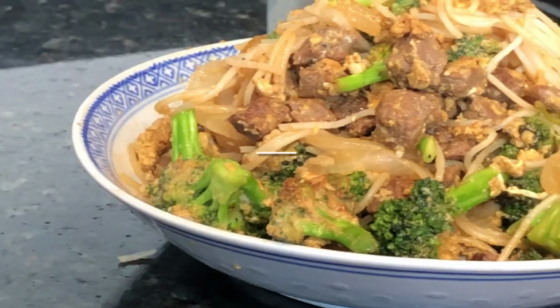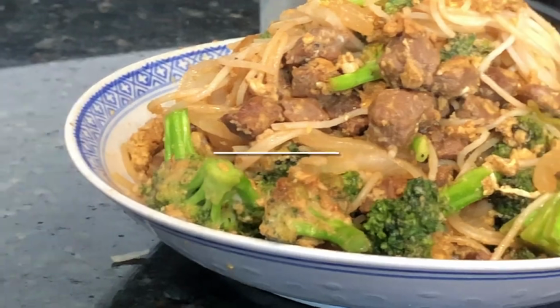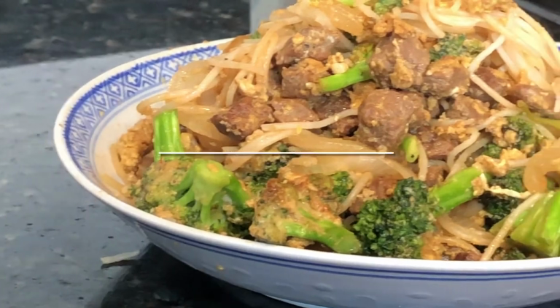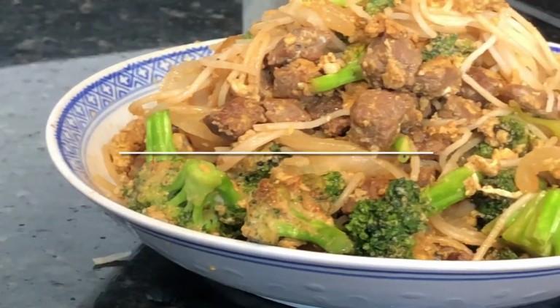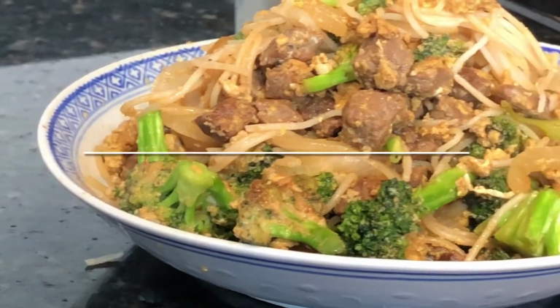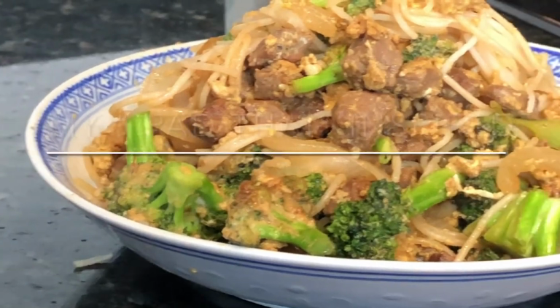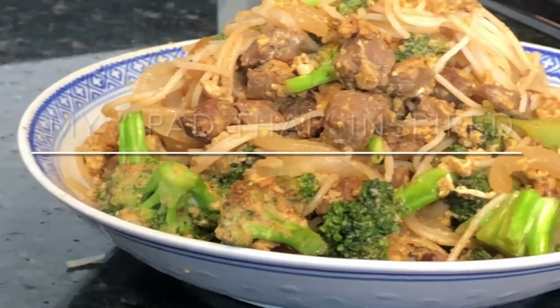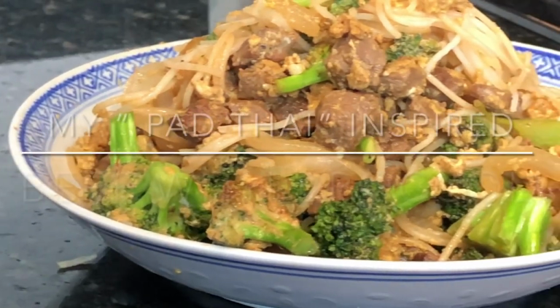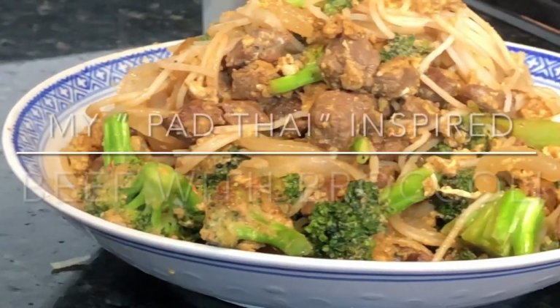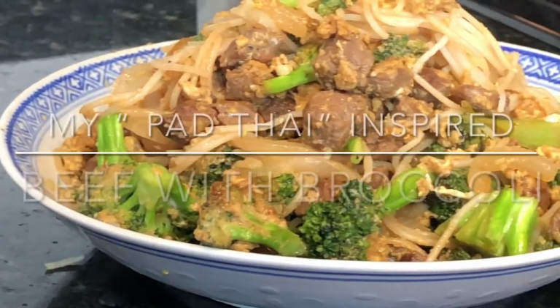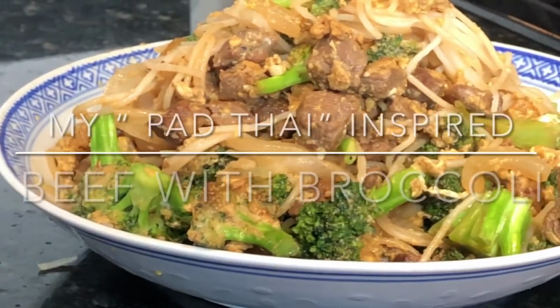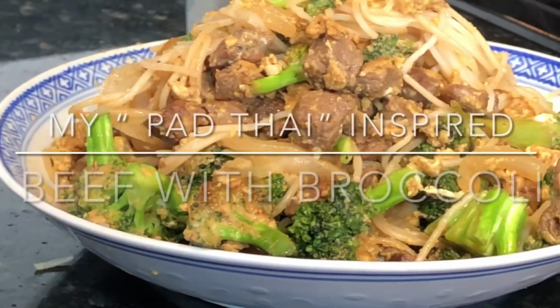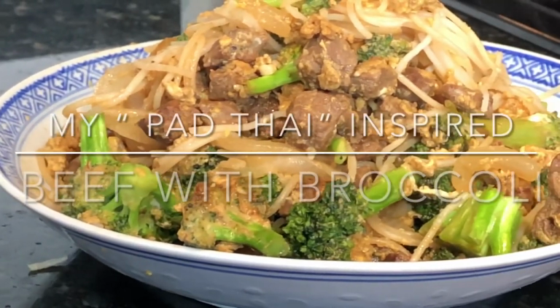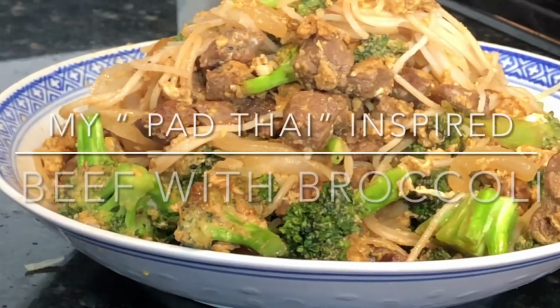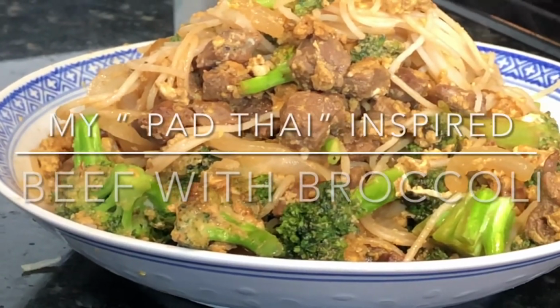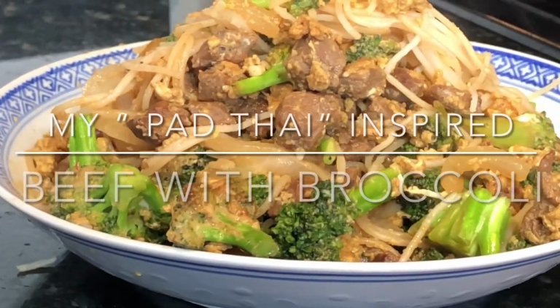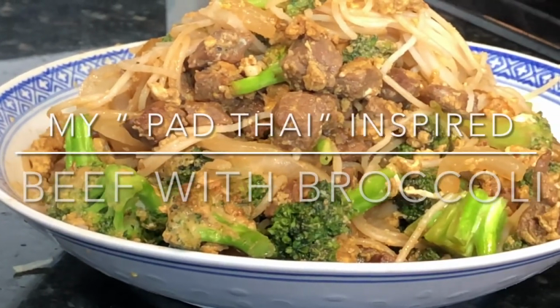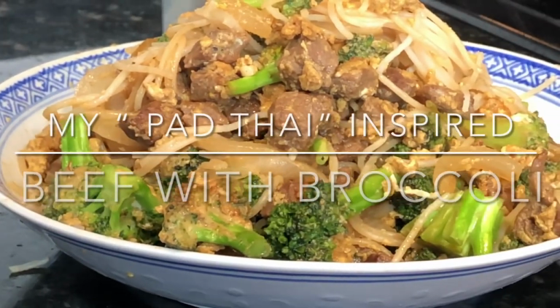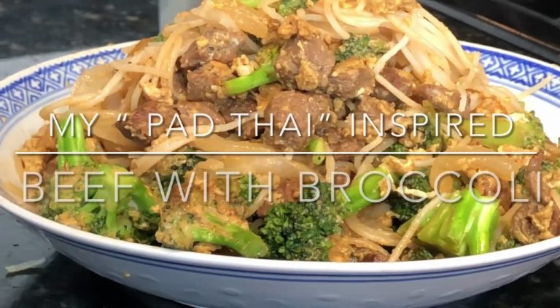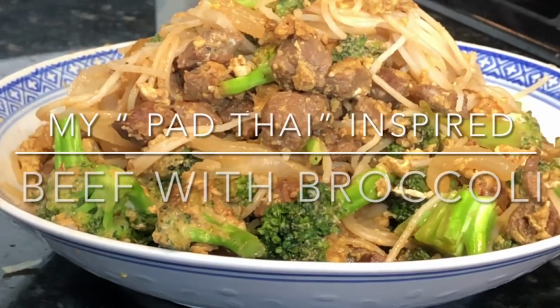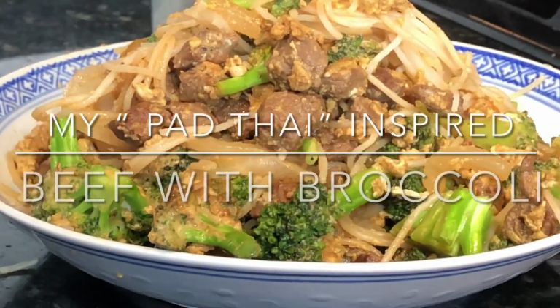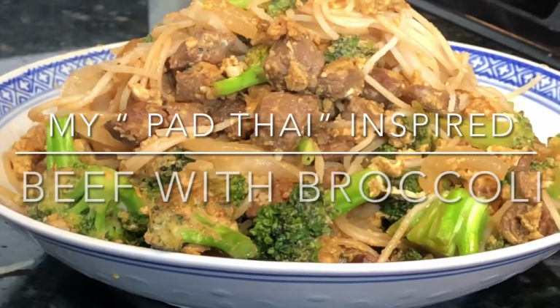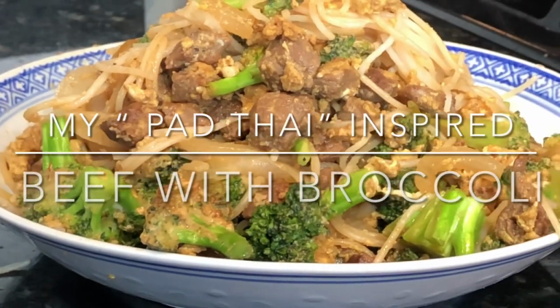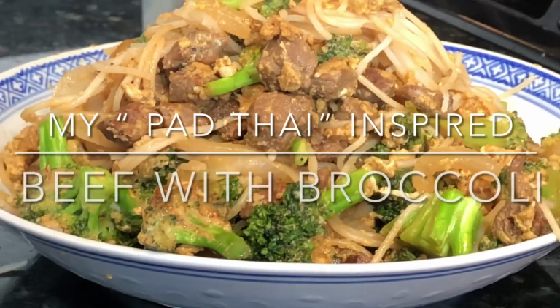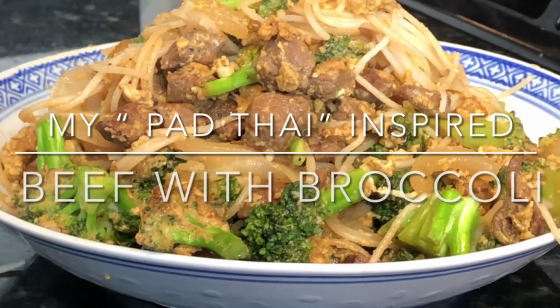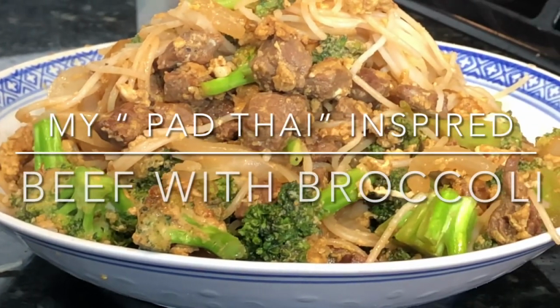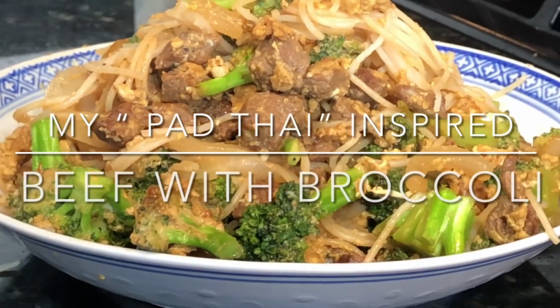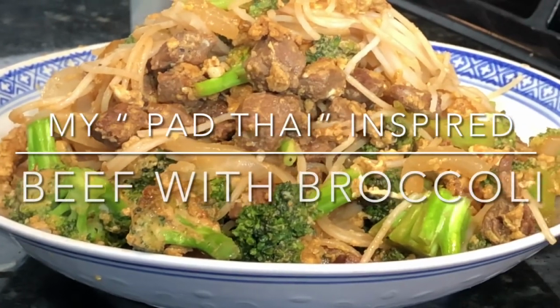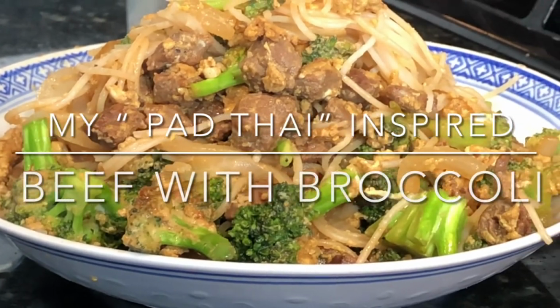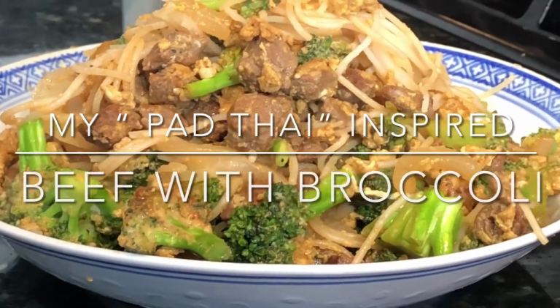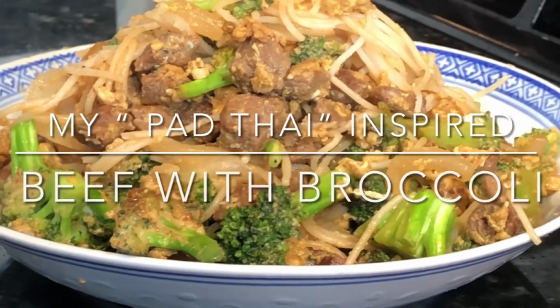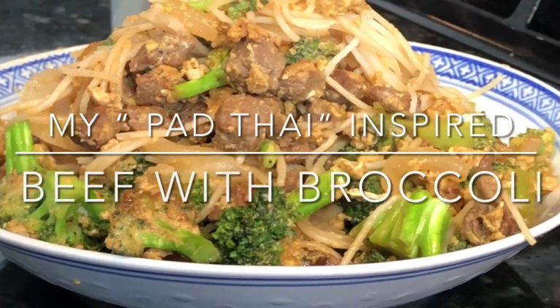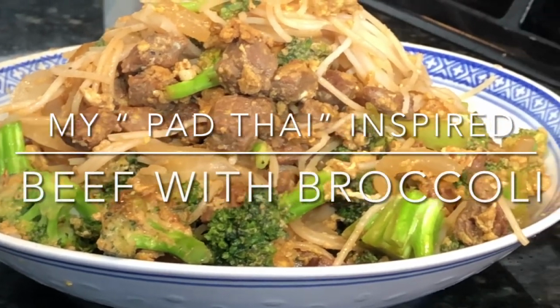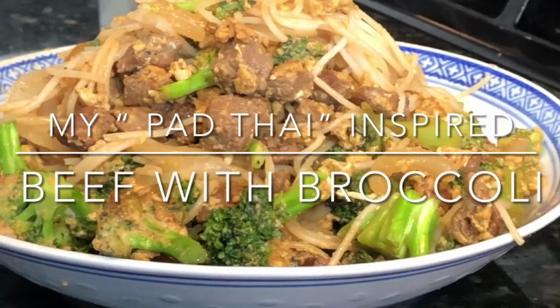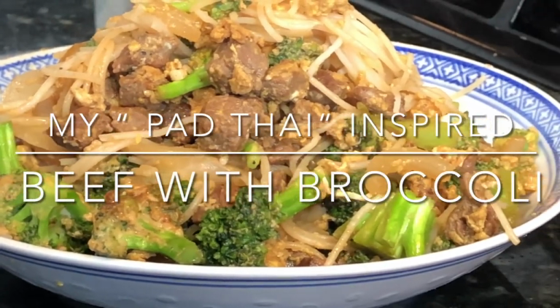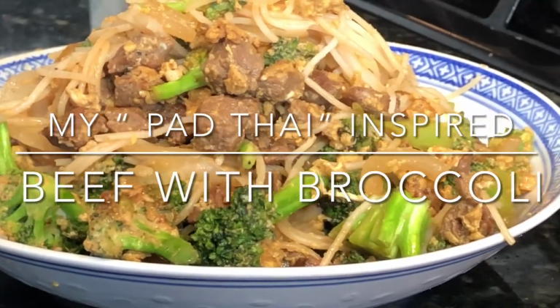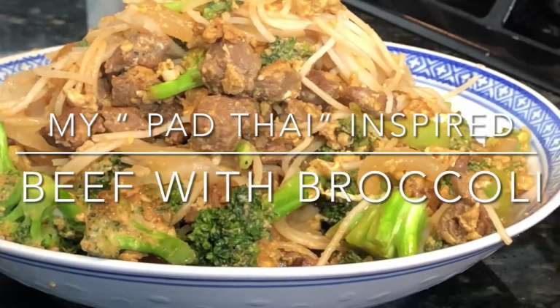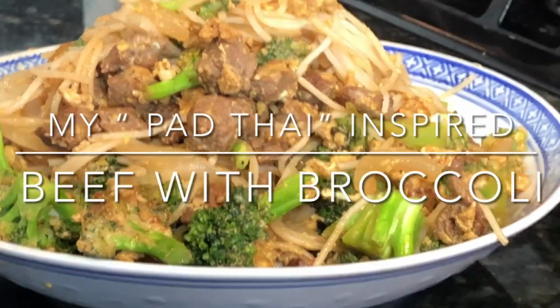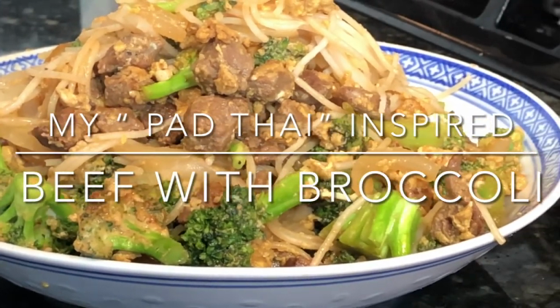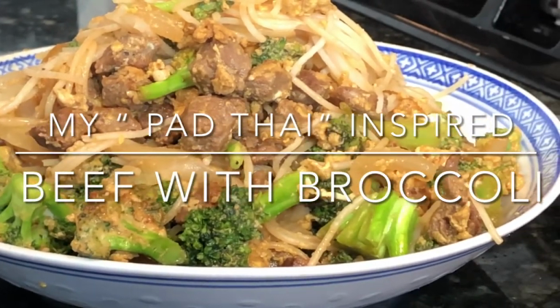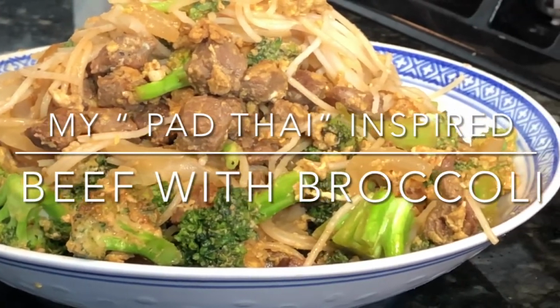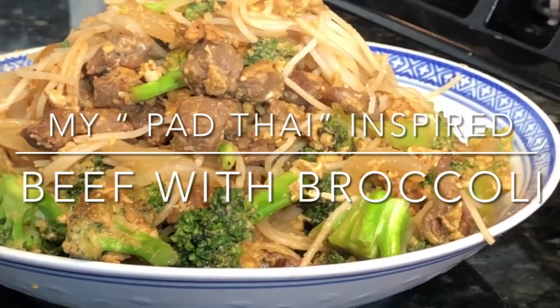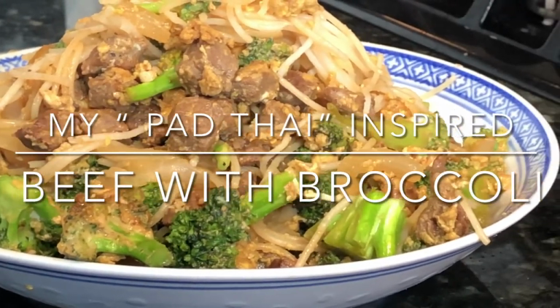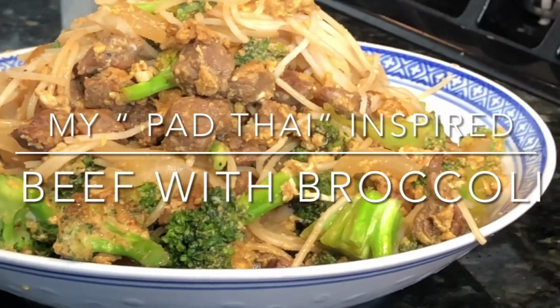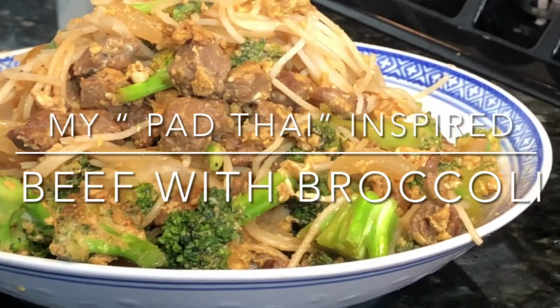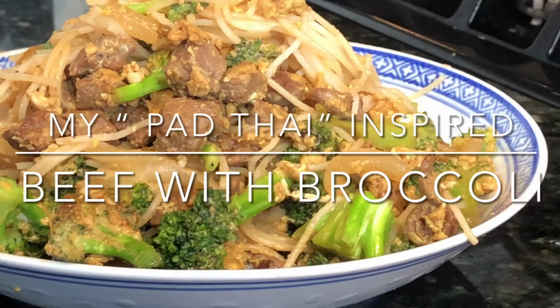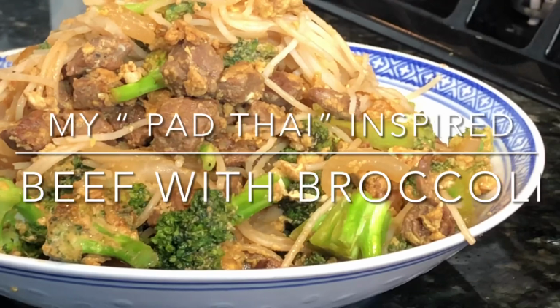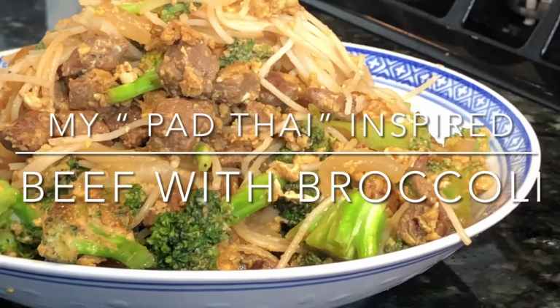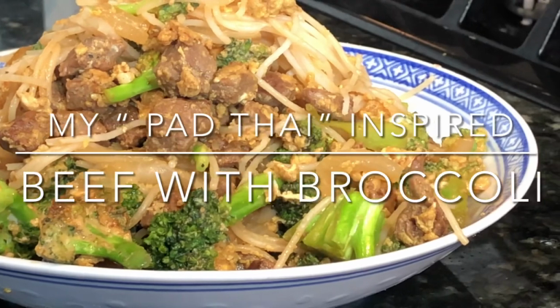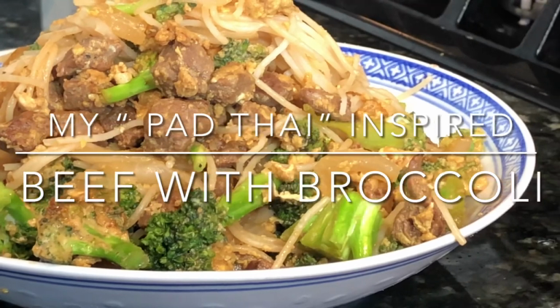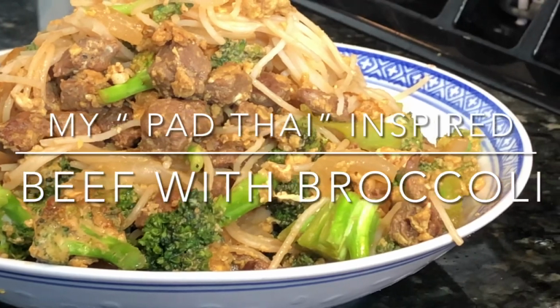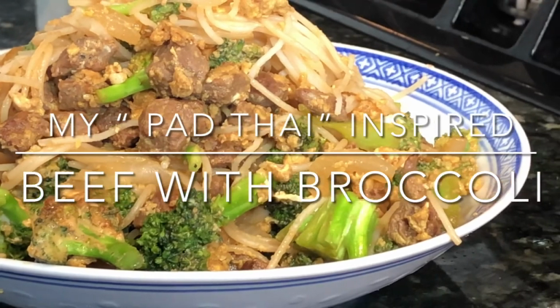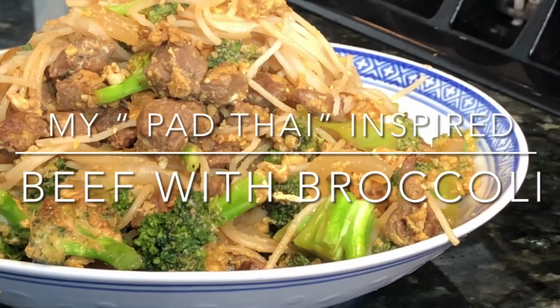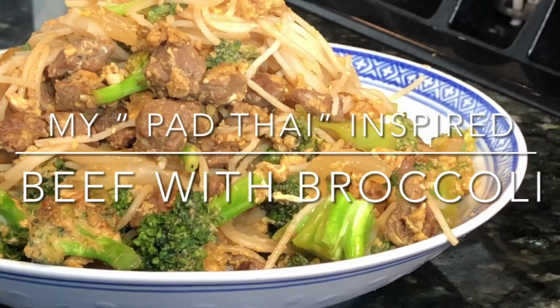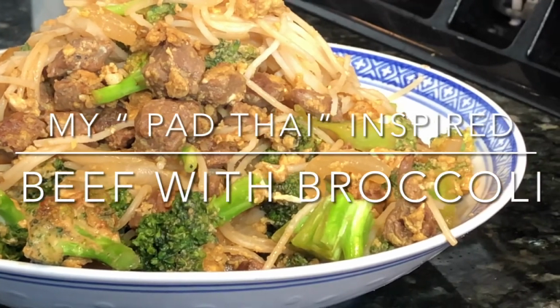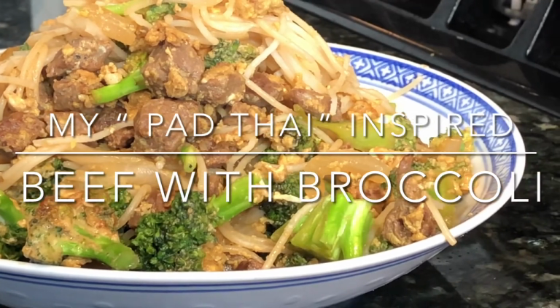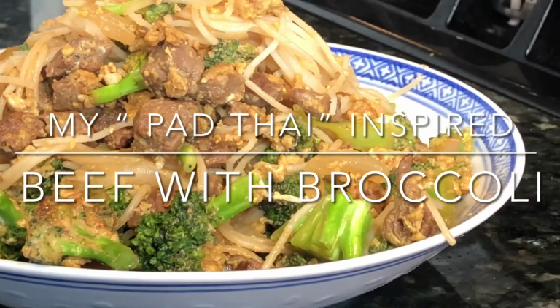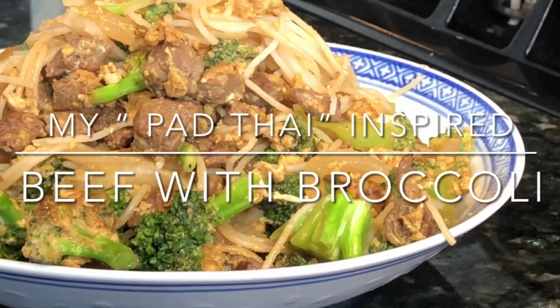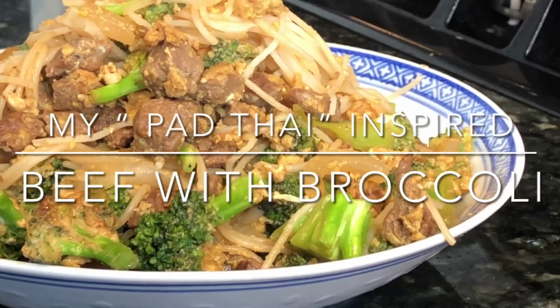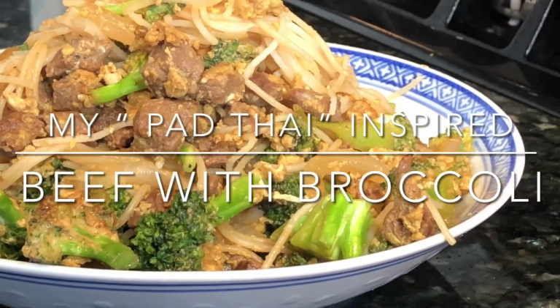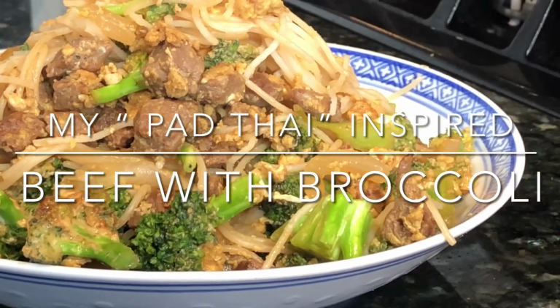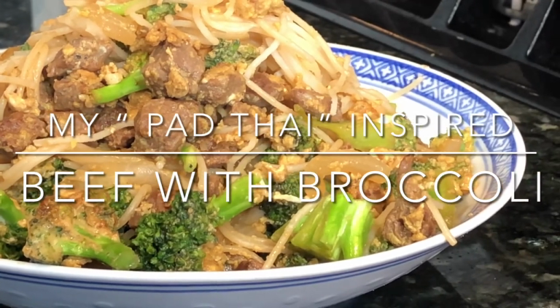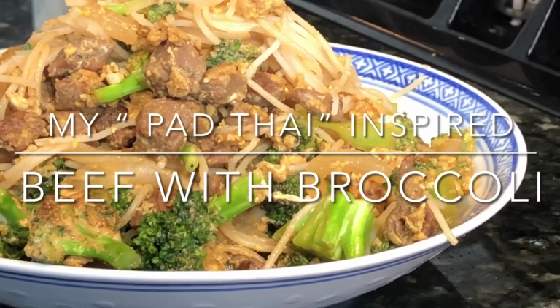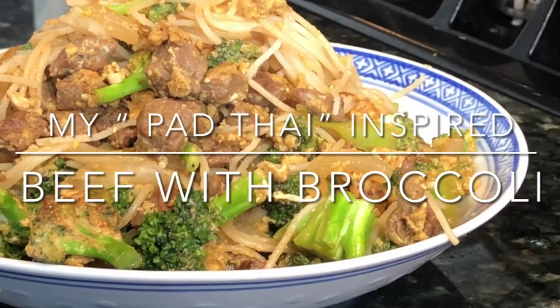My pad thai inspired beef with broccoli and noodles — enjoy!